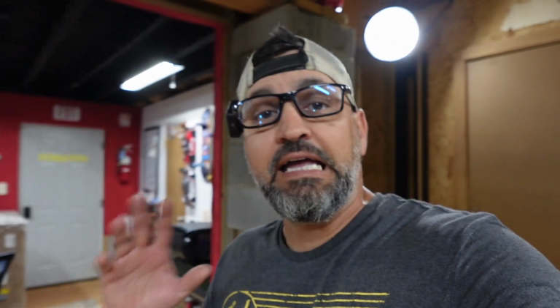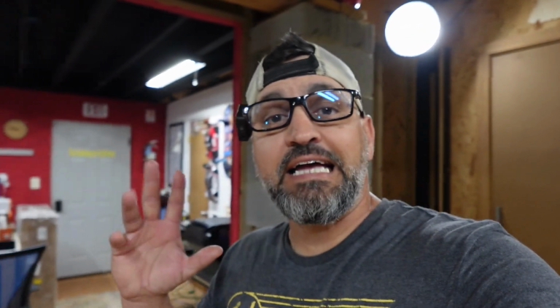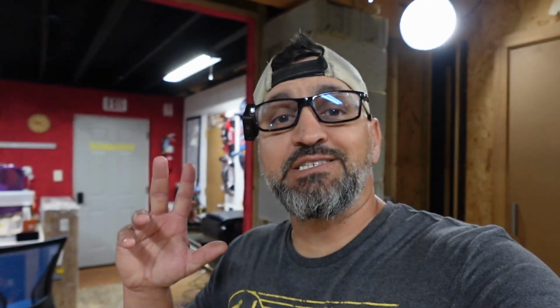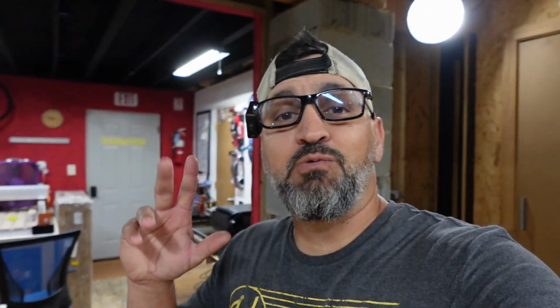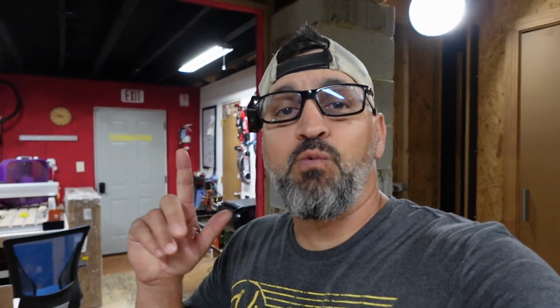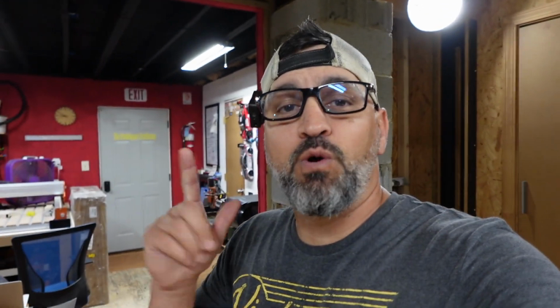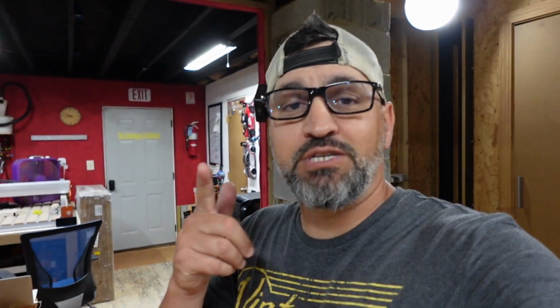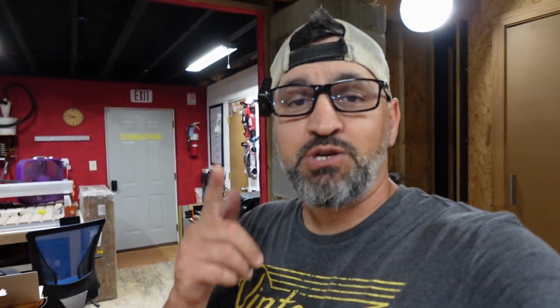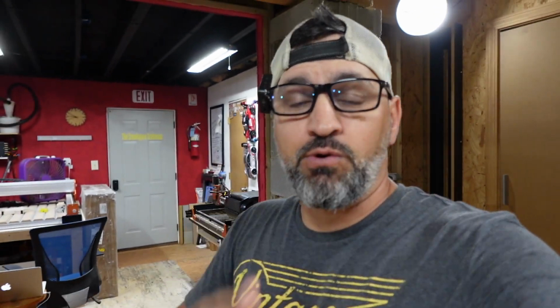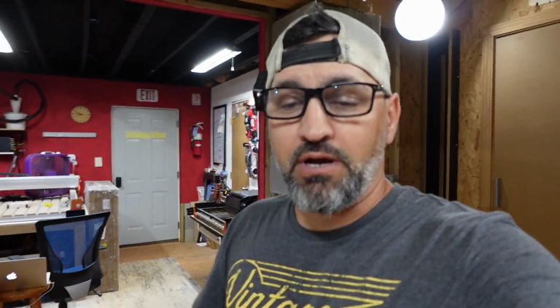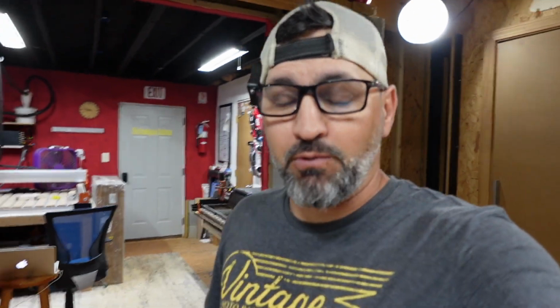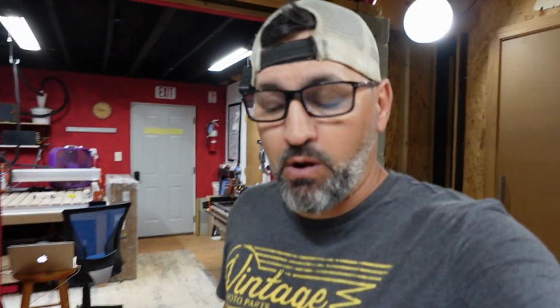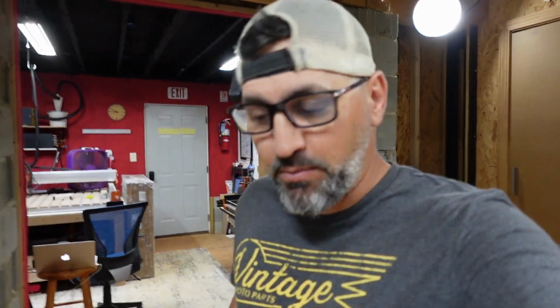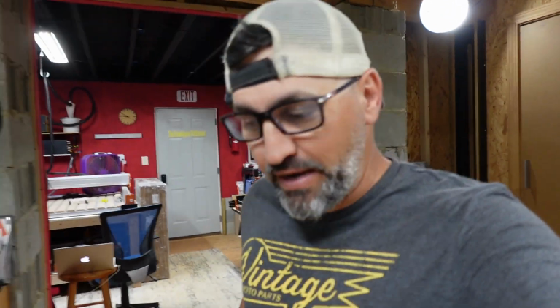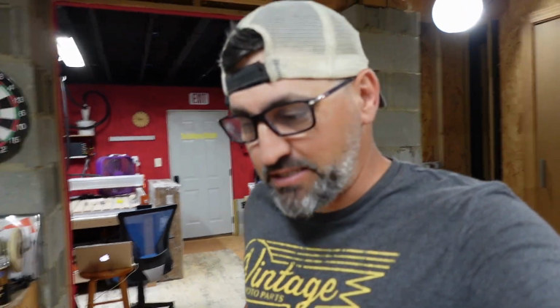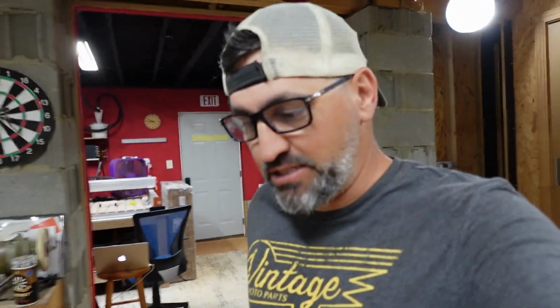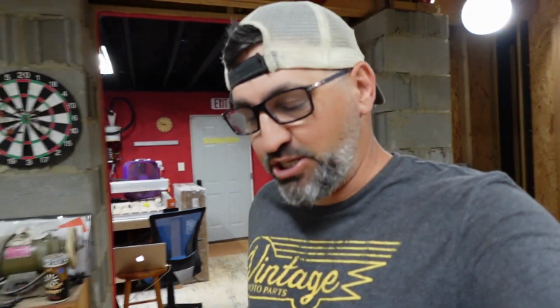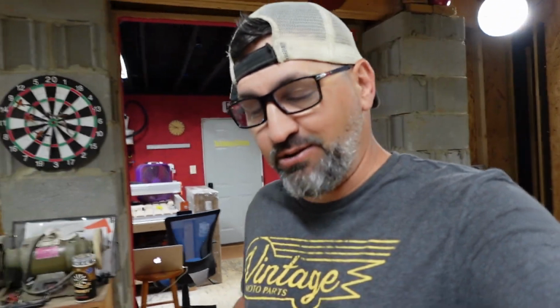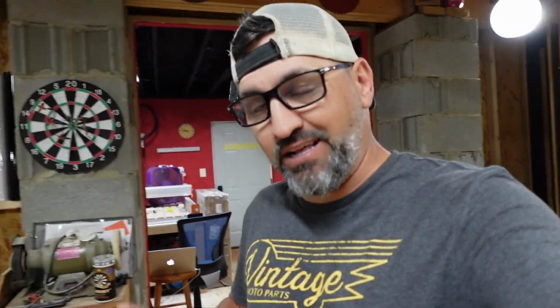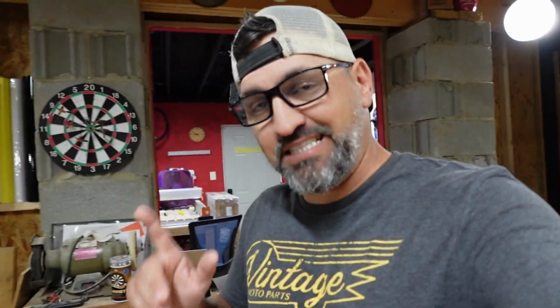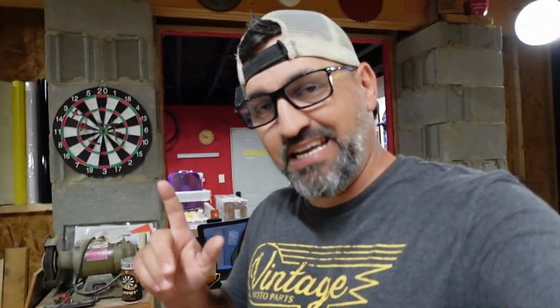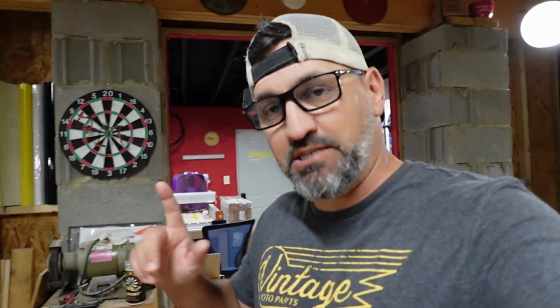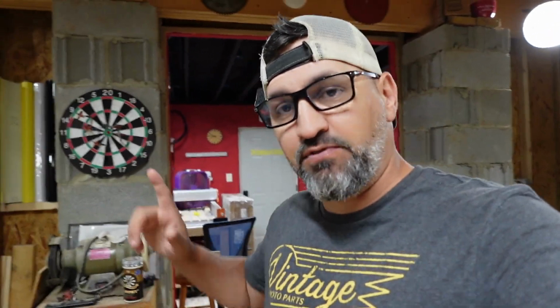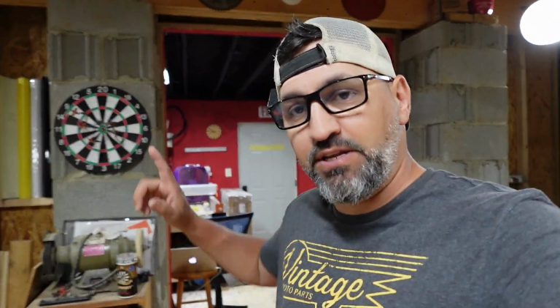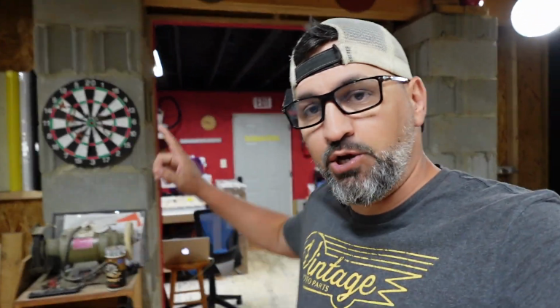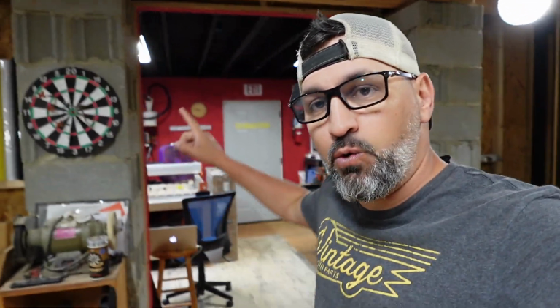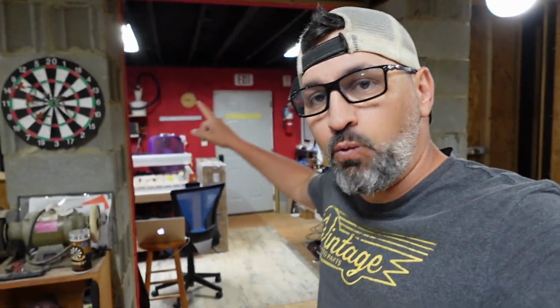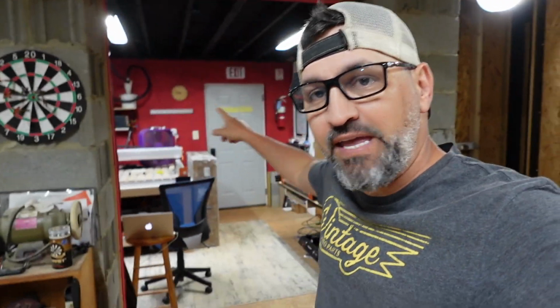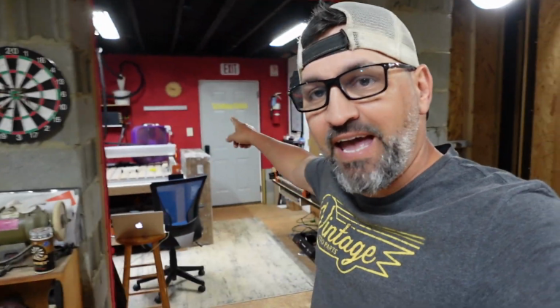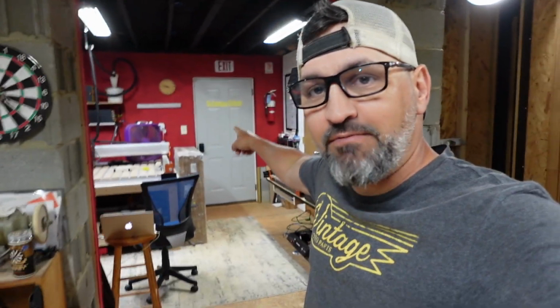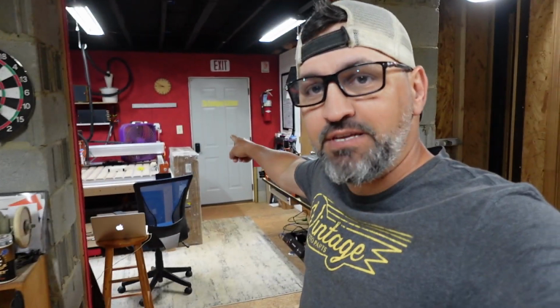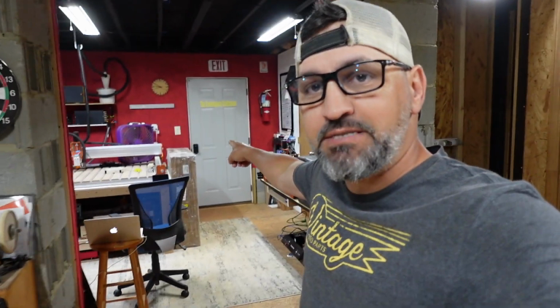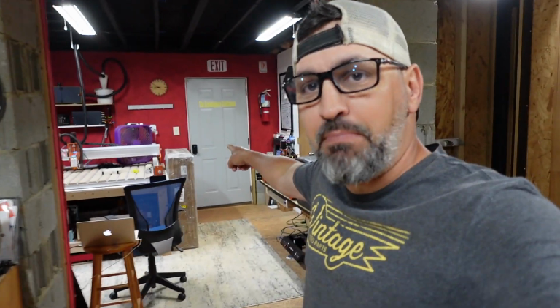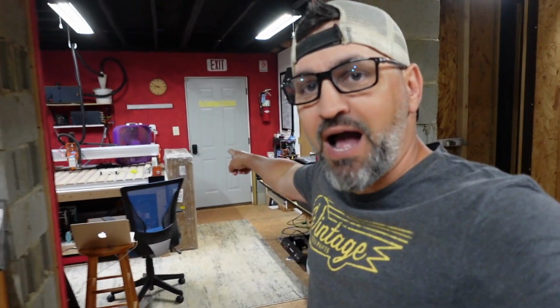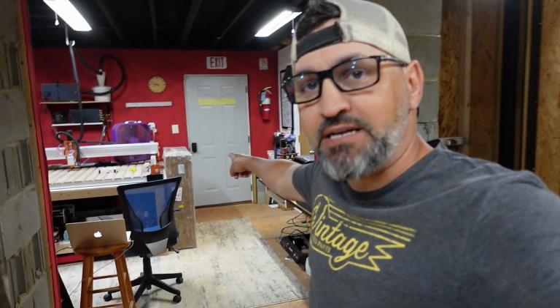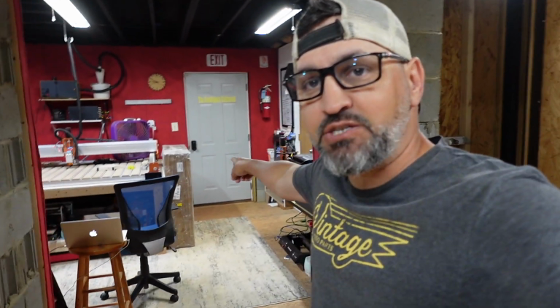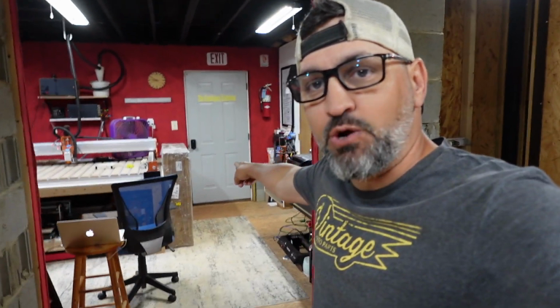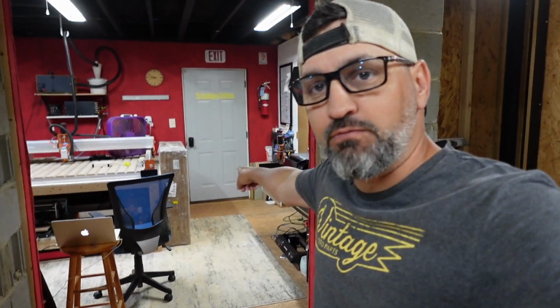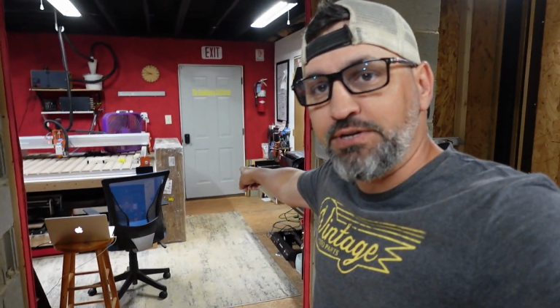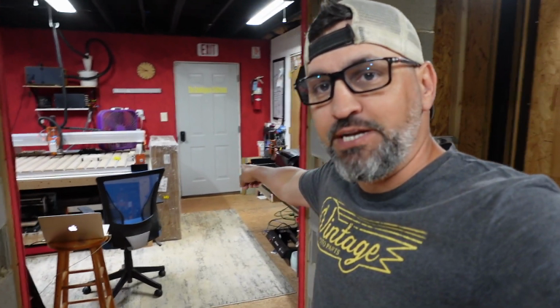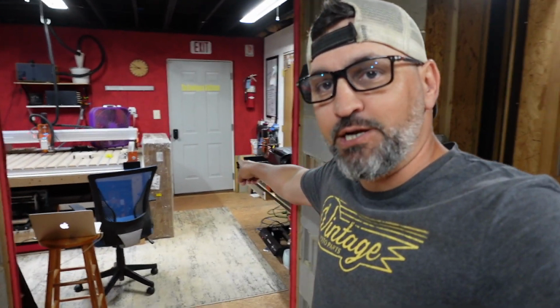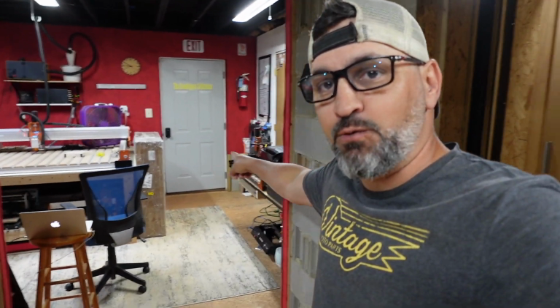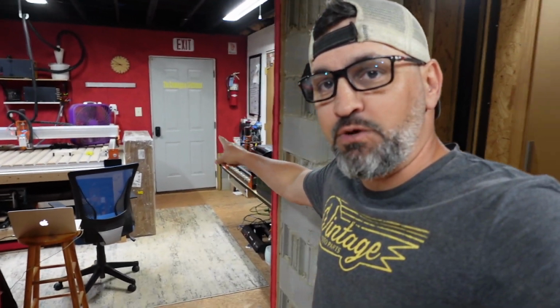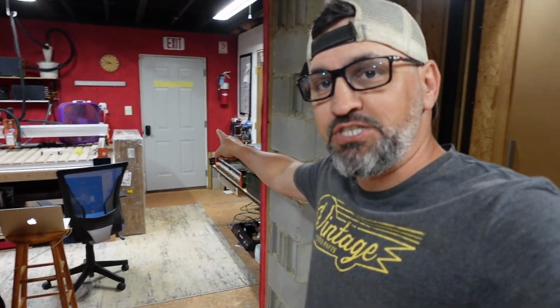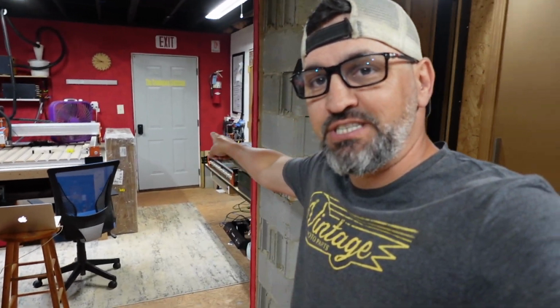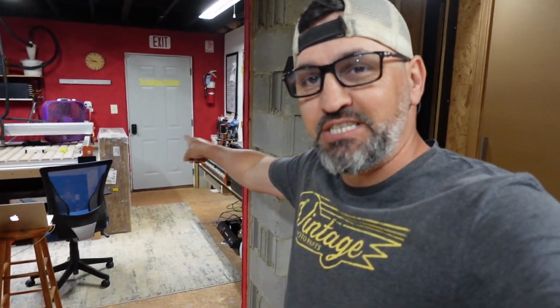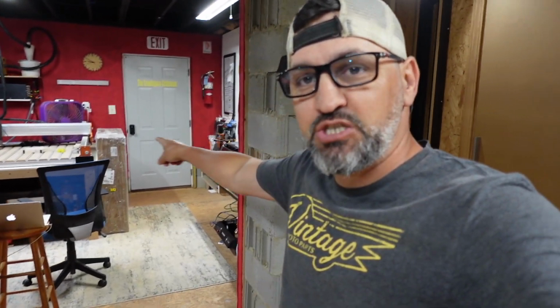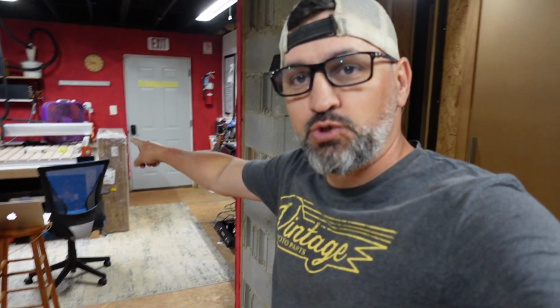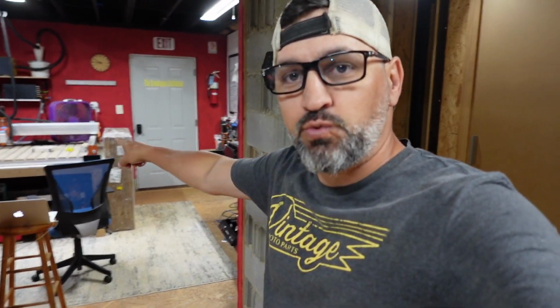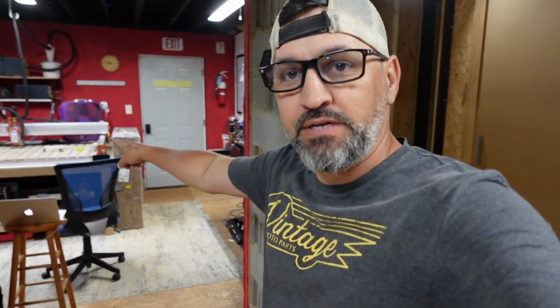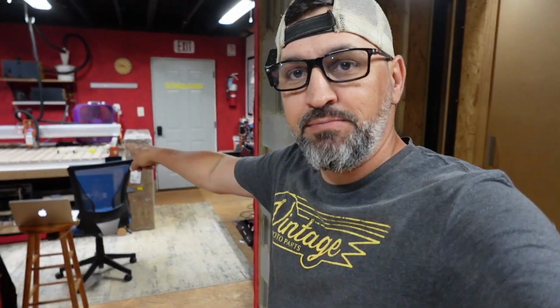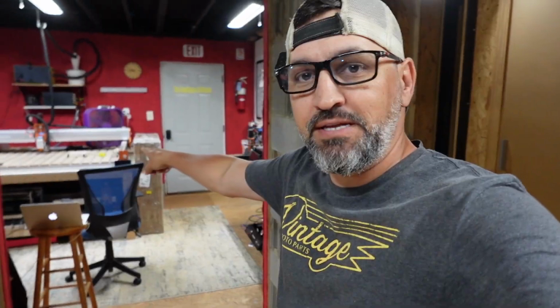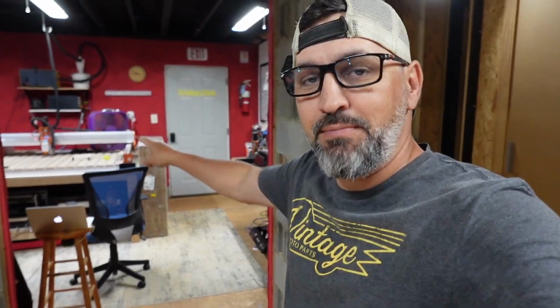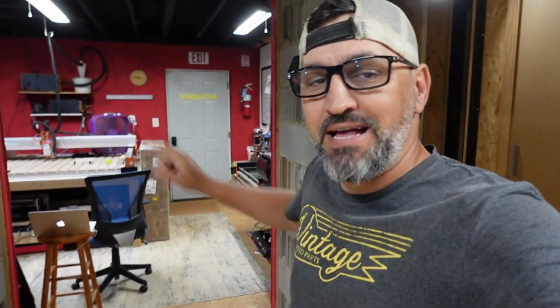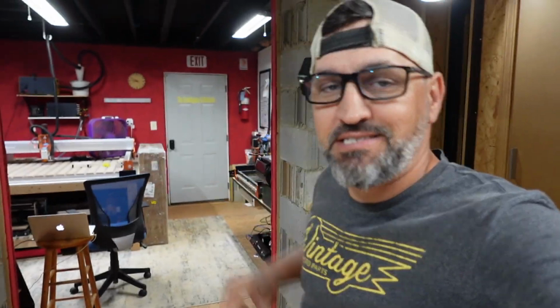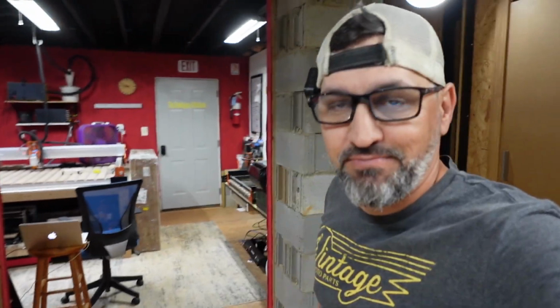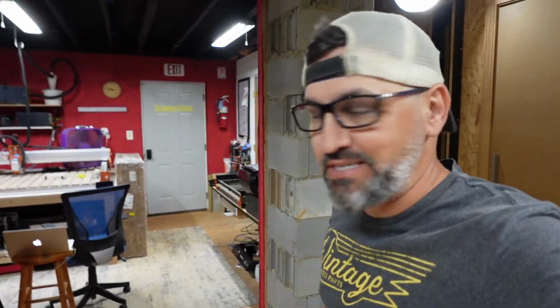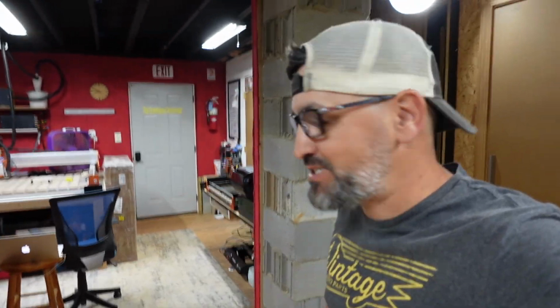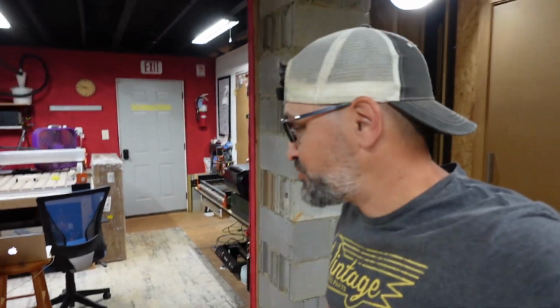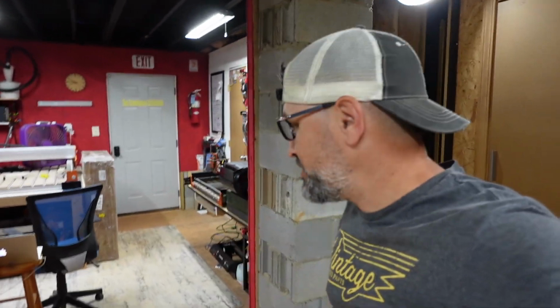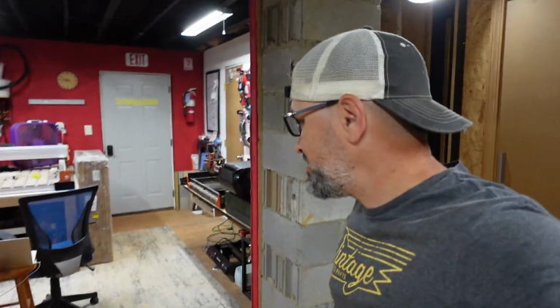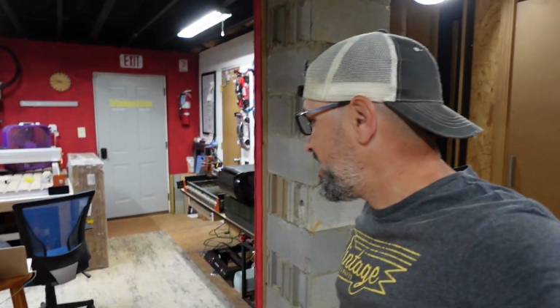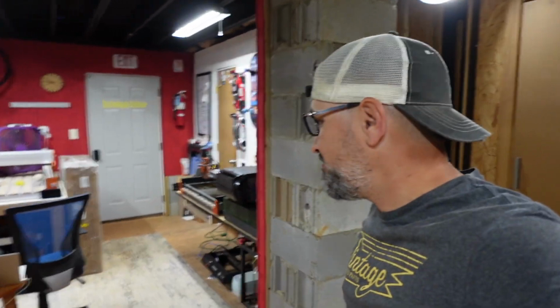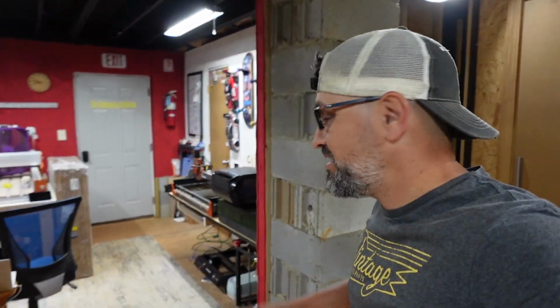Hey guys, what is going on? Welcome back to the channel. On today's video, we have this box over here, which is extremely massive and extremely heavy.